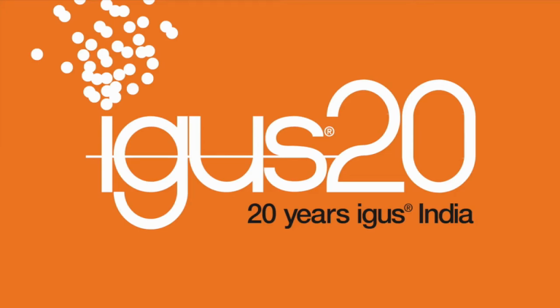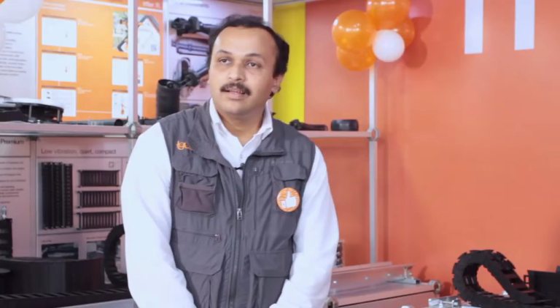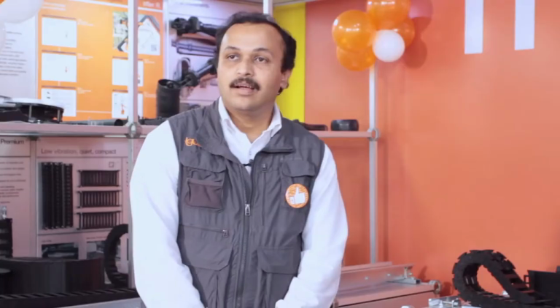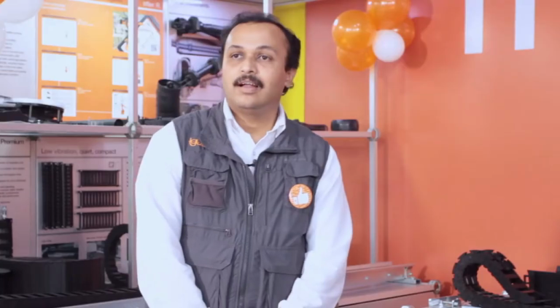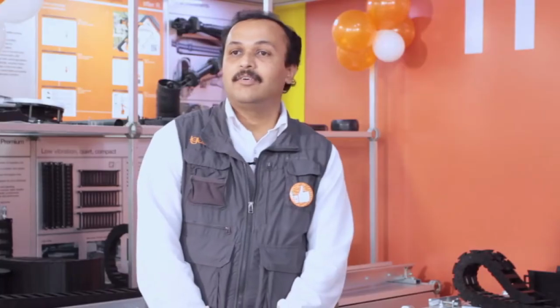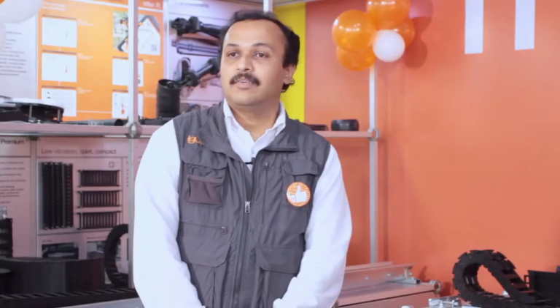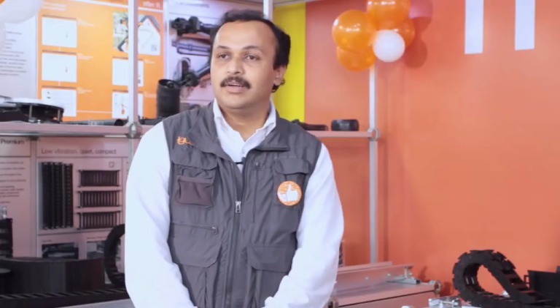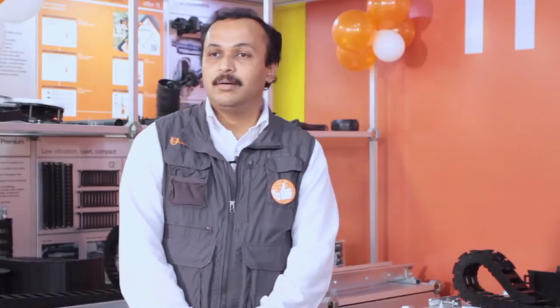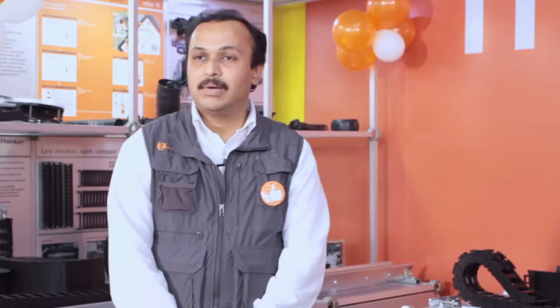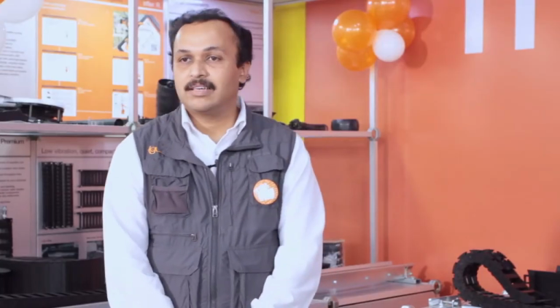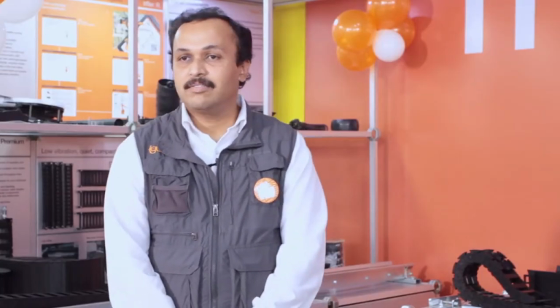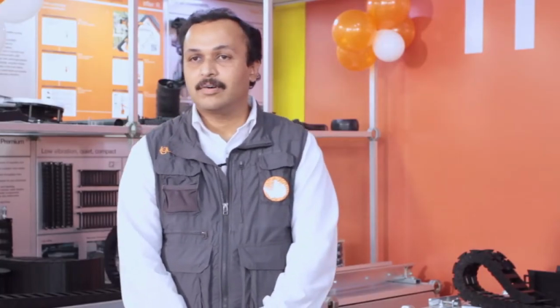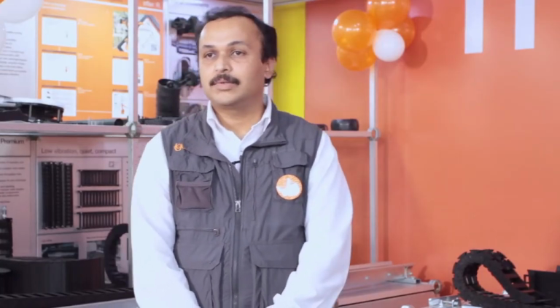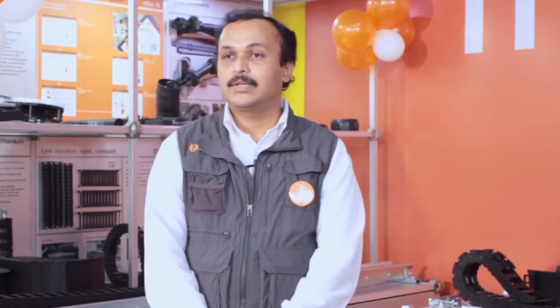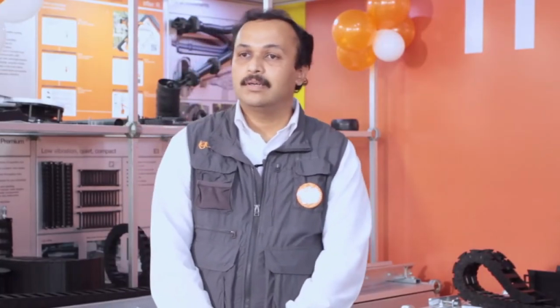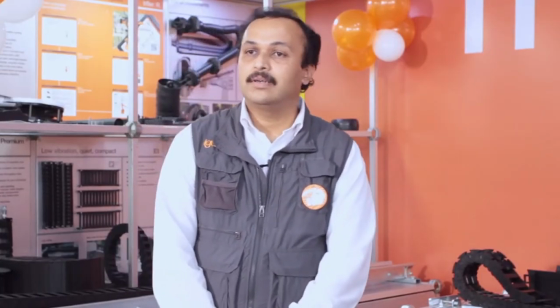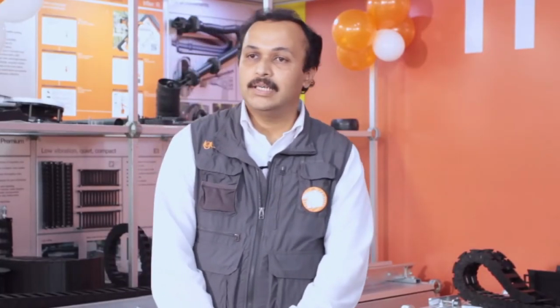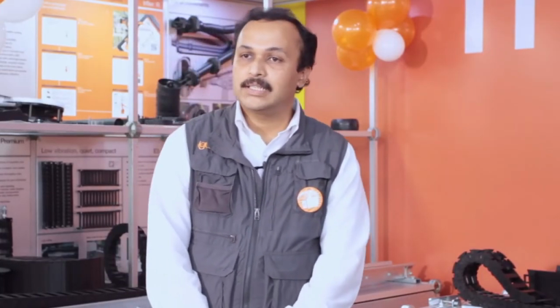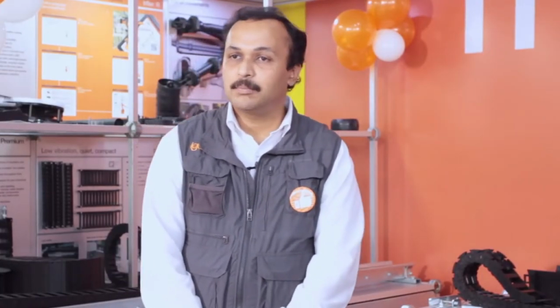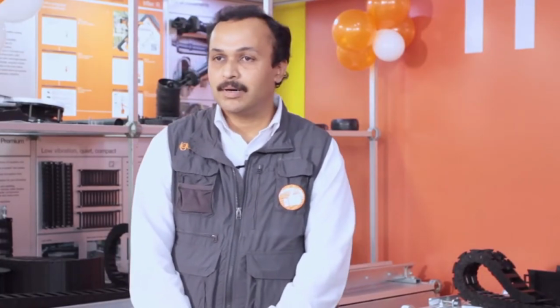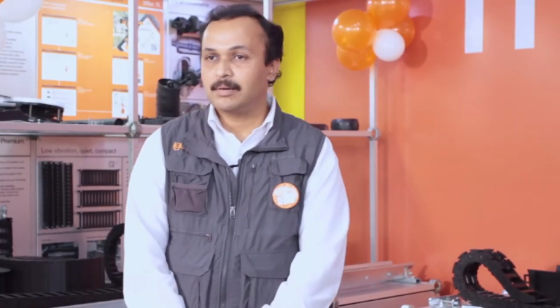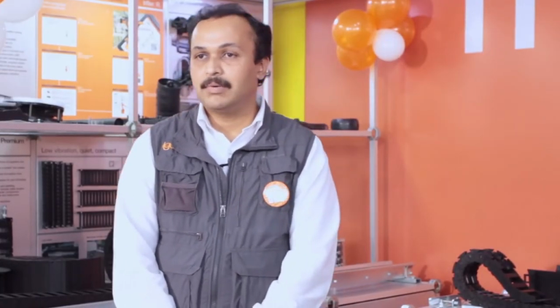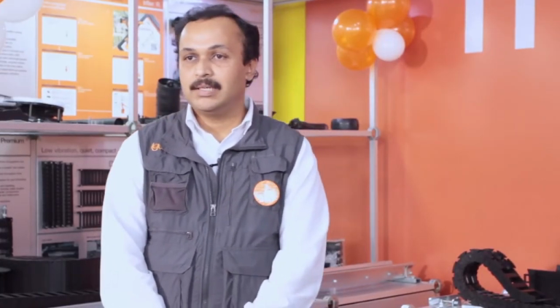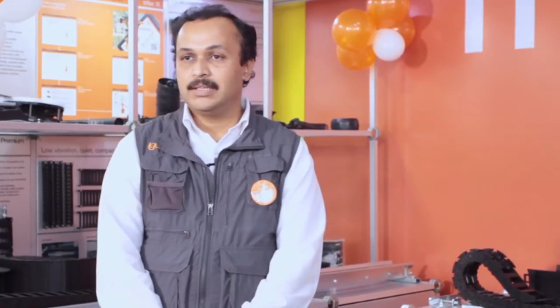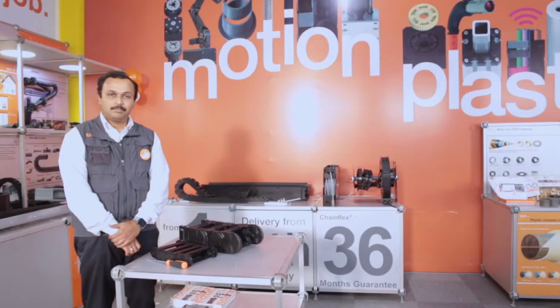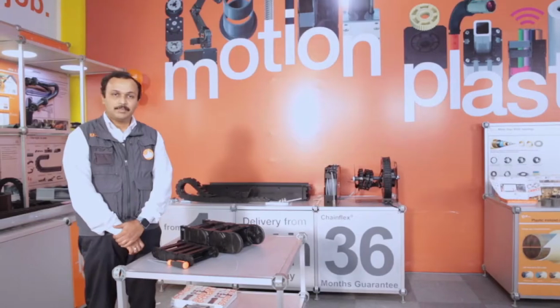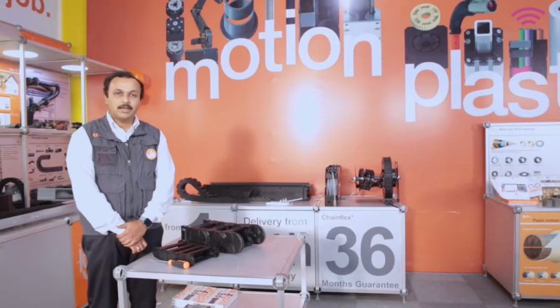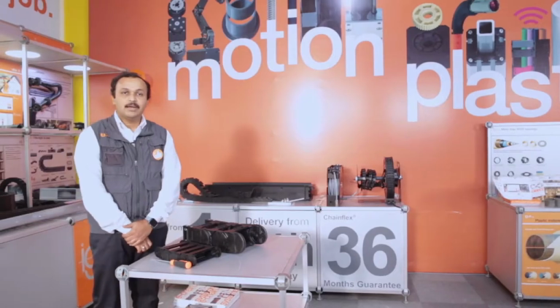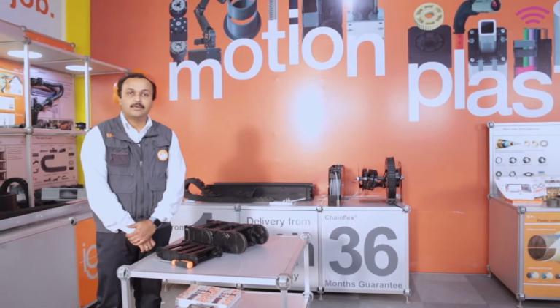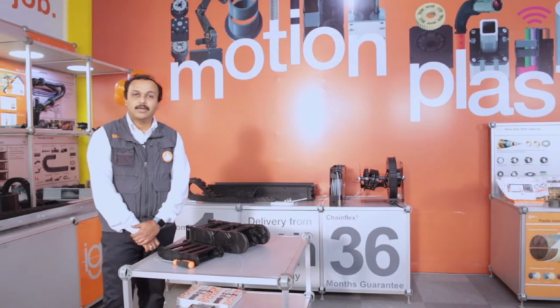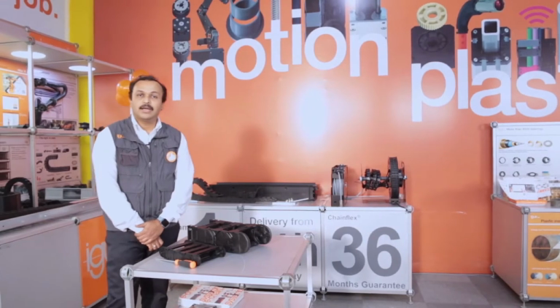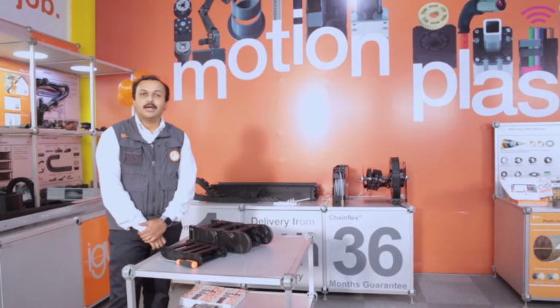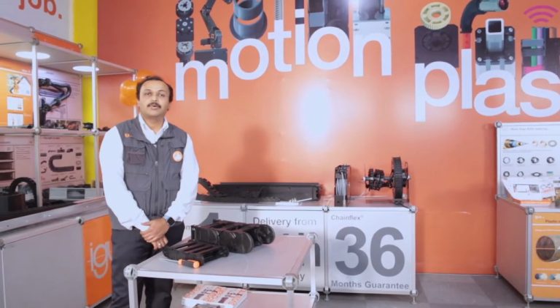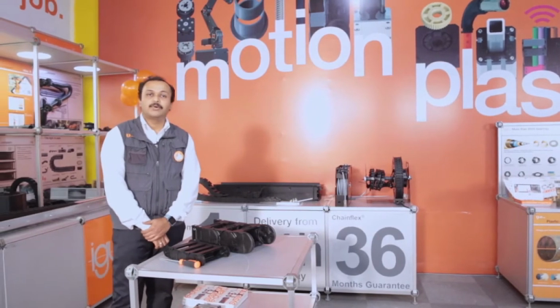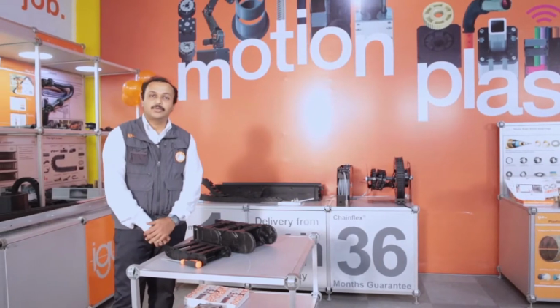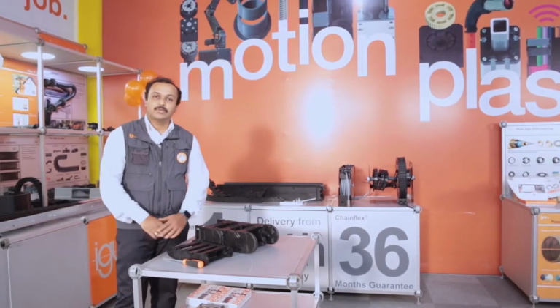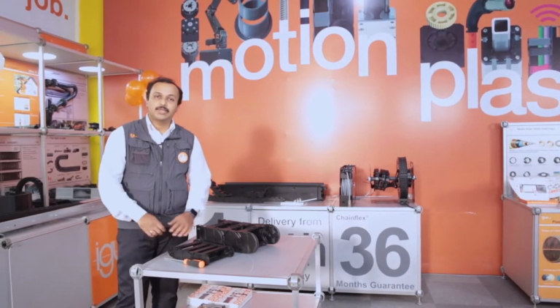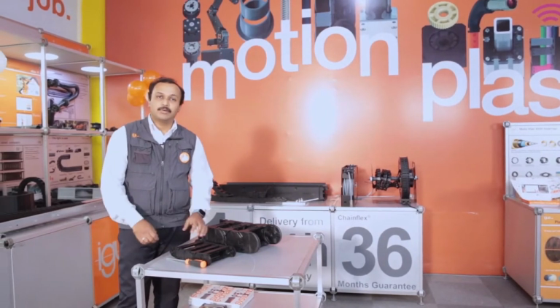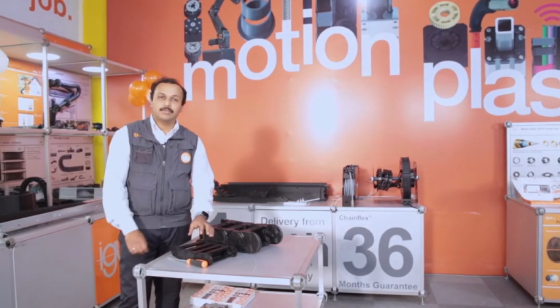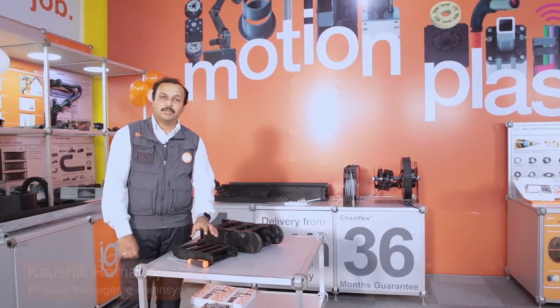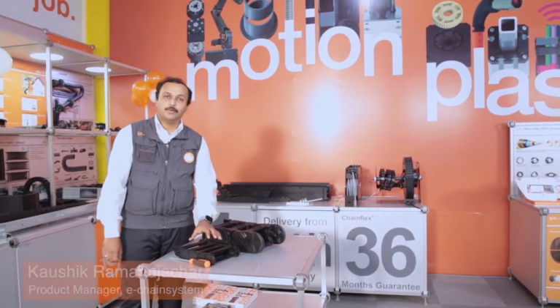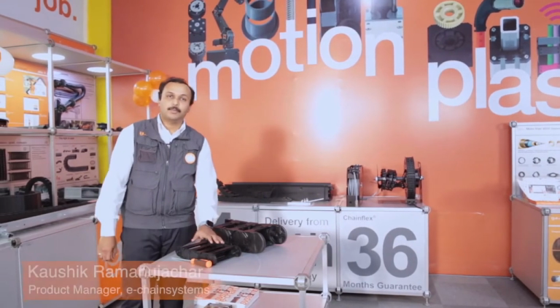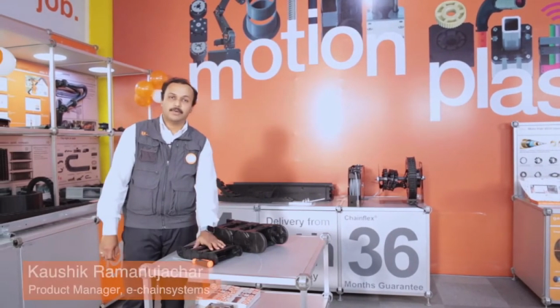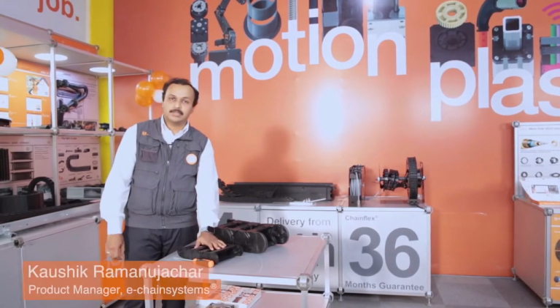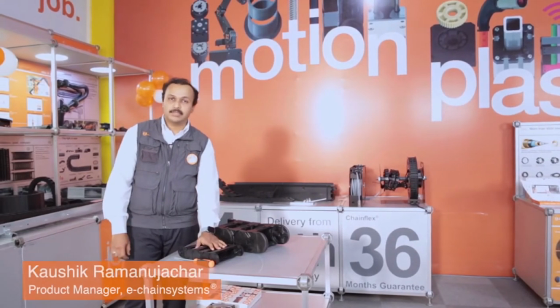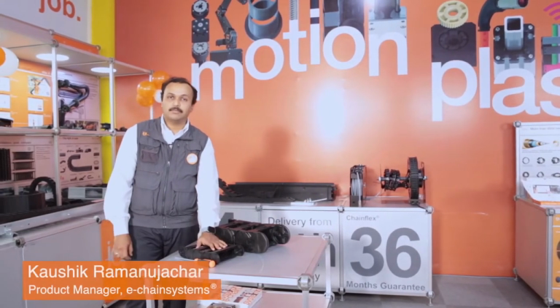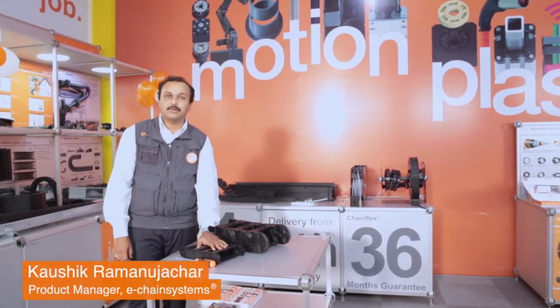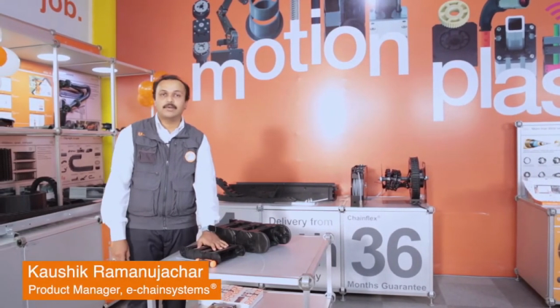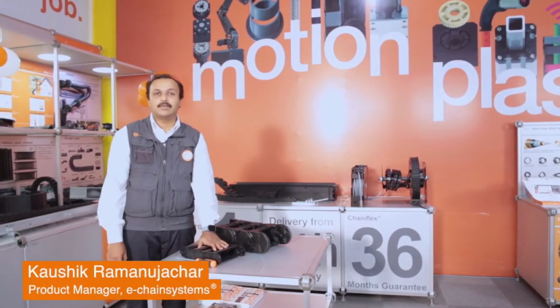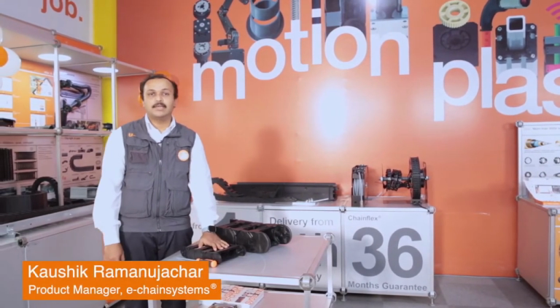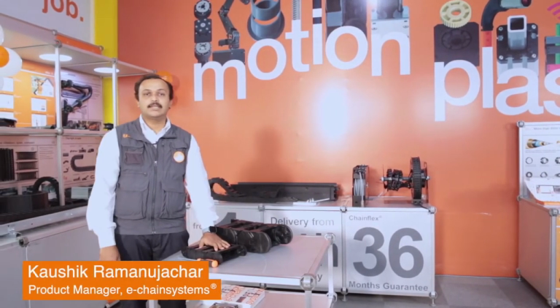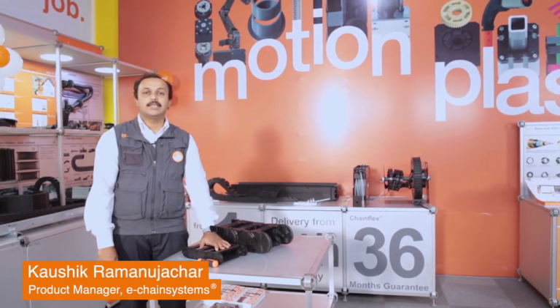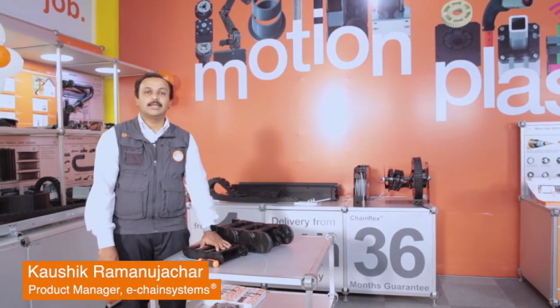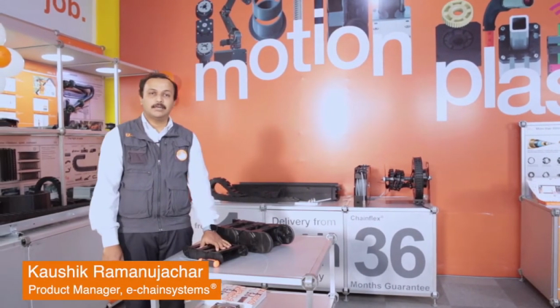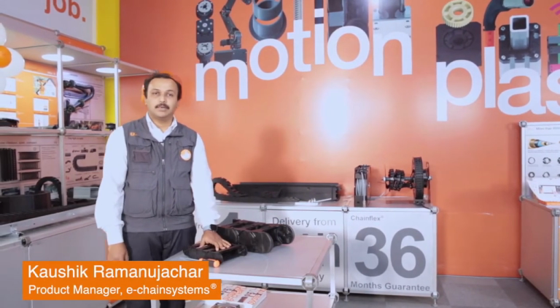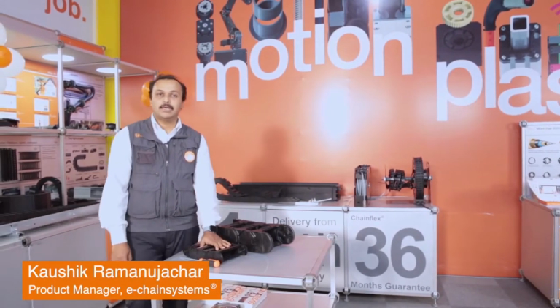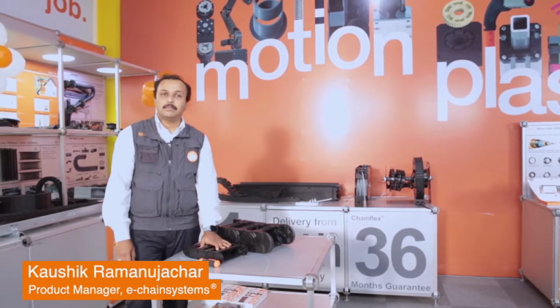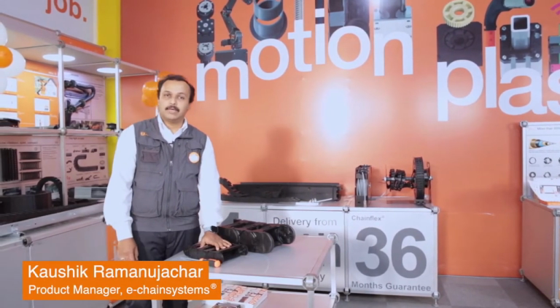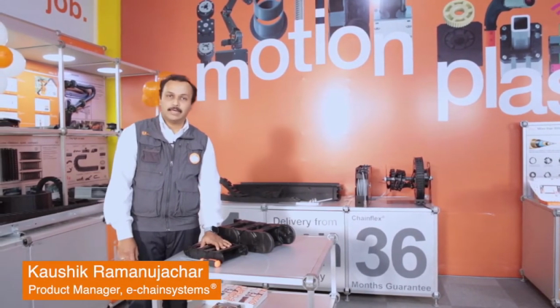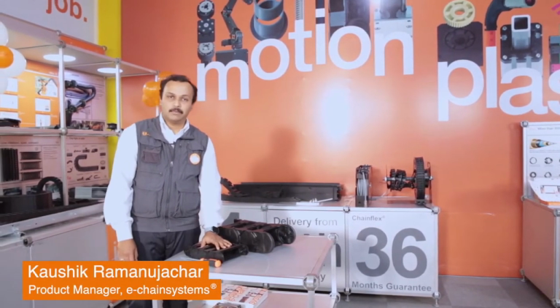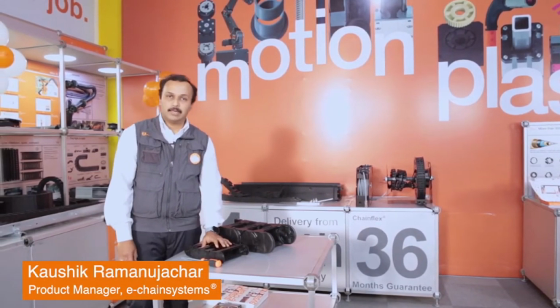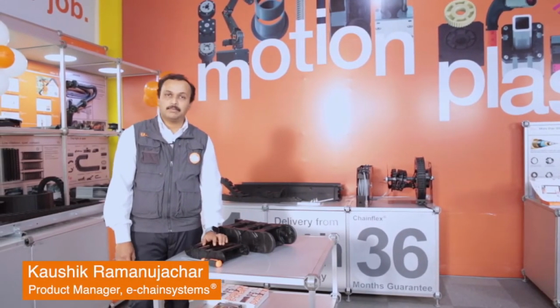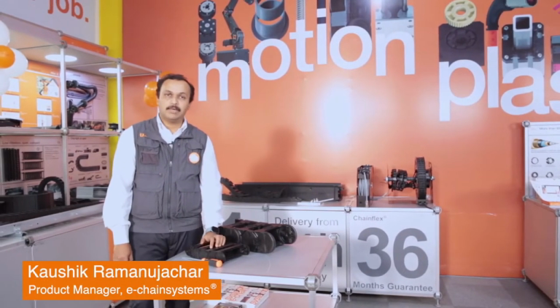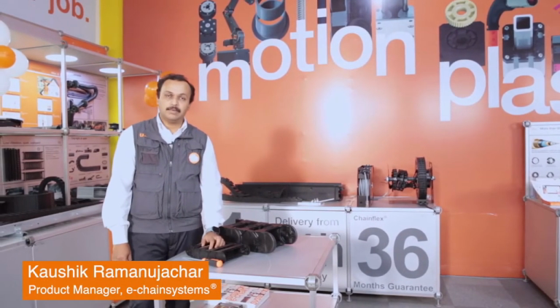Hello everyone, myself Kaushik, eChain Product Manager. Today I'm going to show some of the new products that we have released in the year 2020 and 2021.